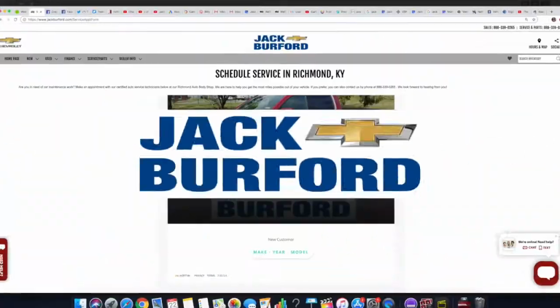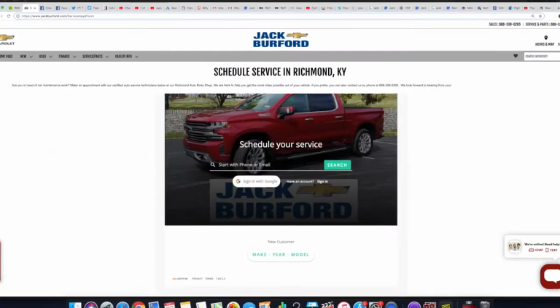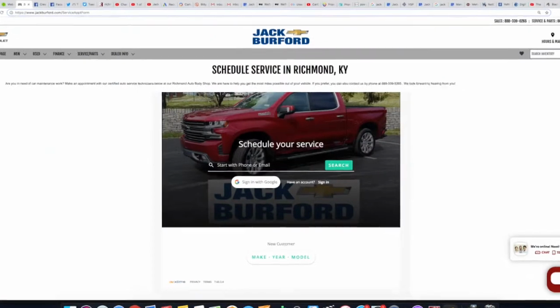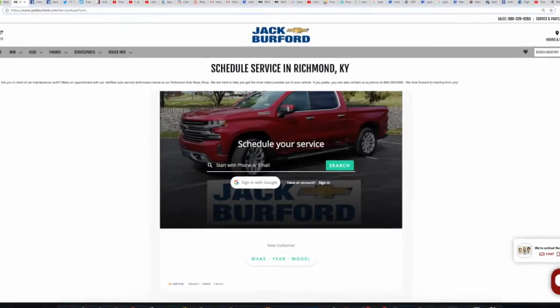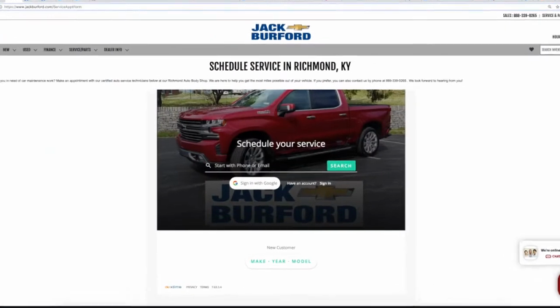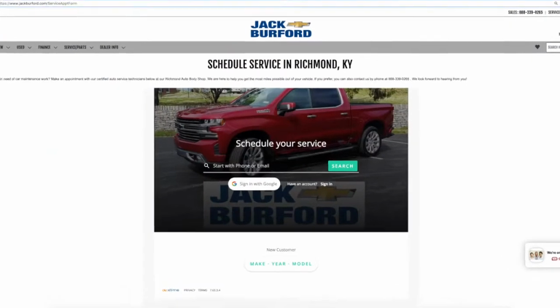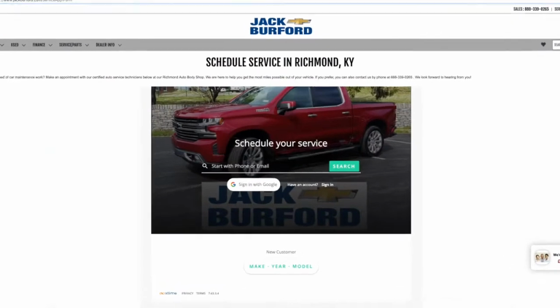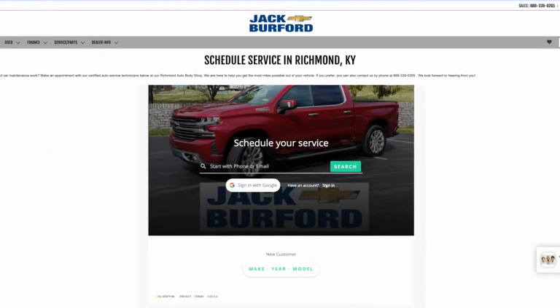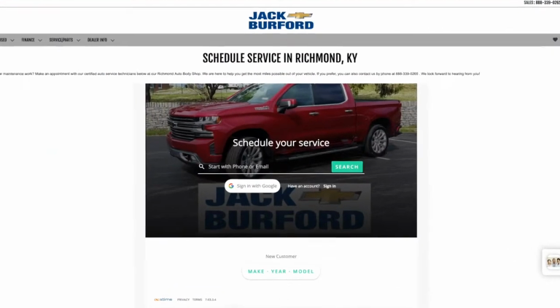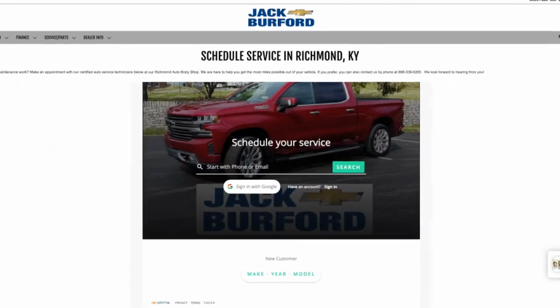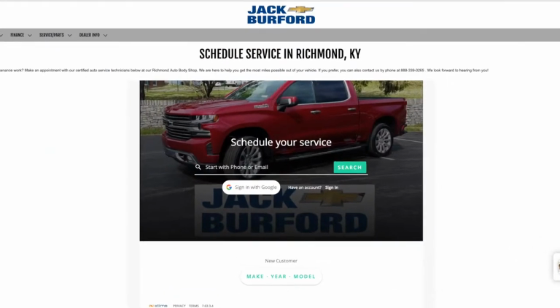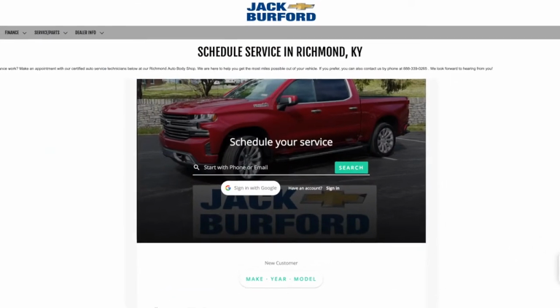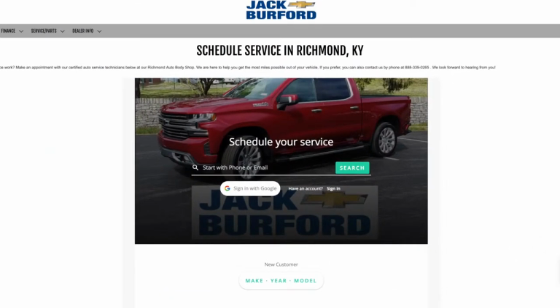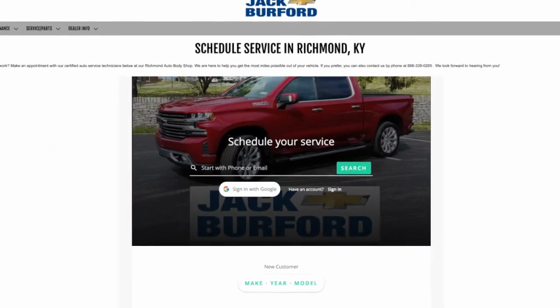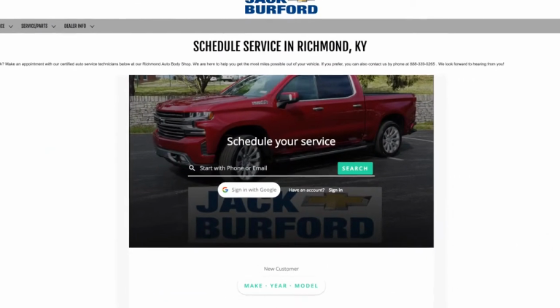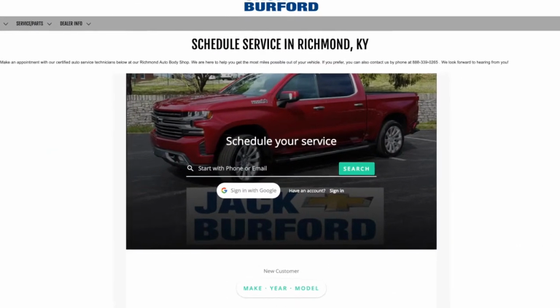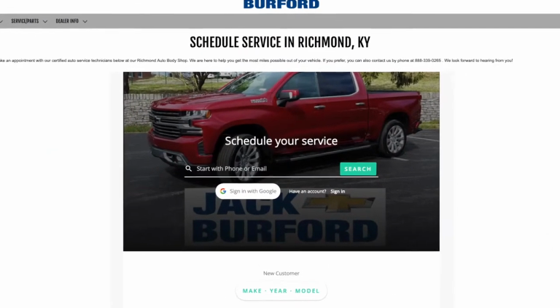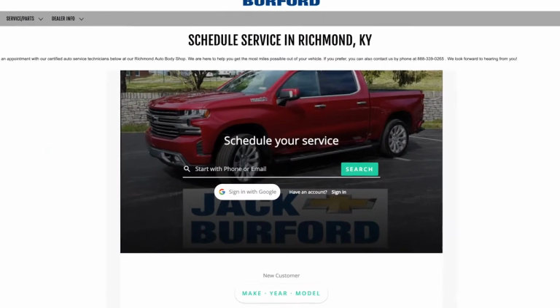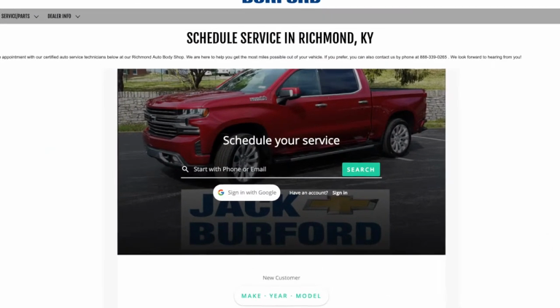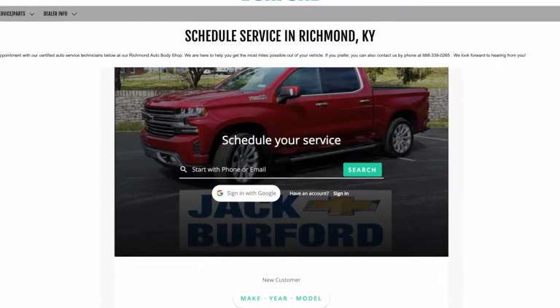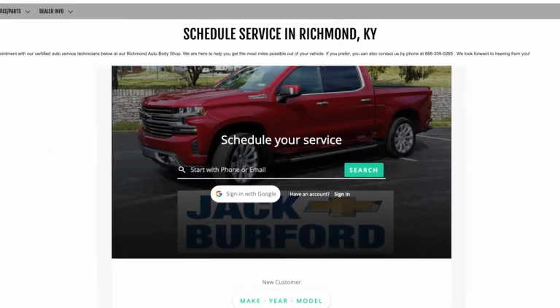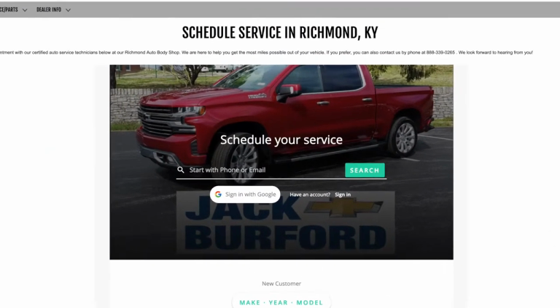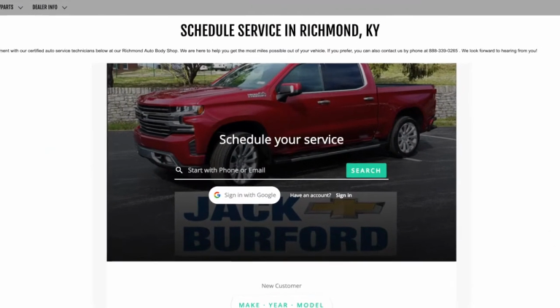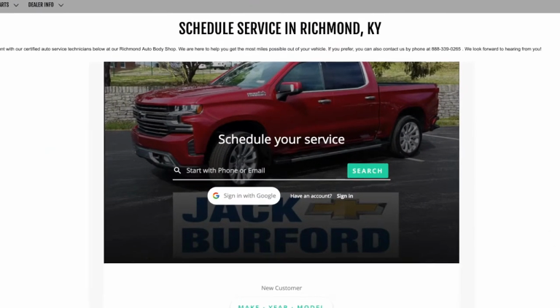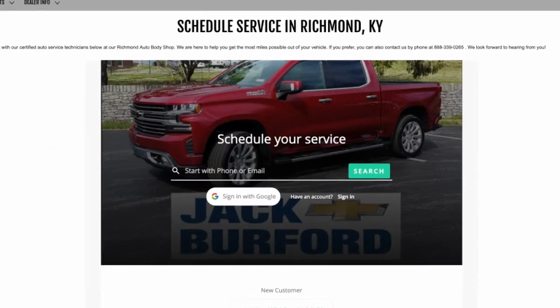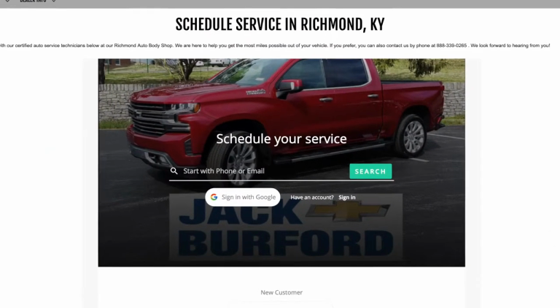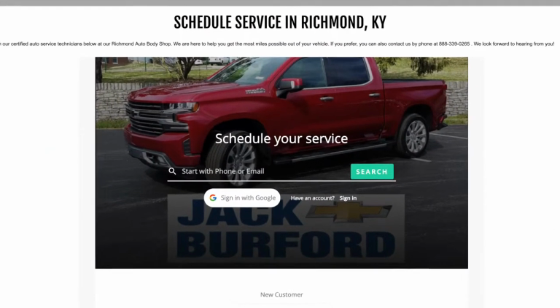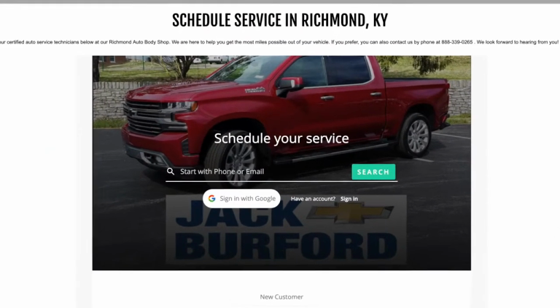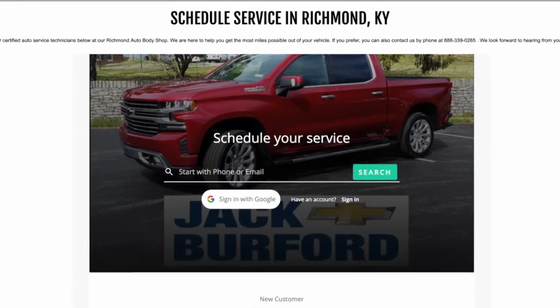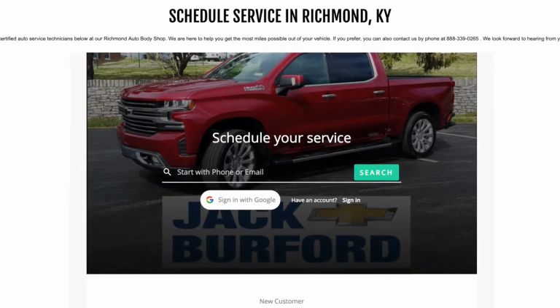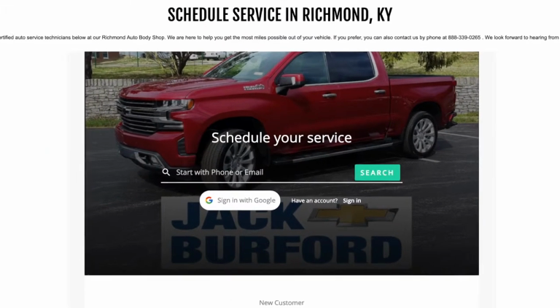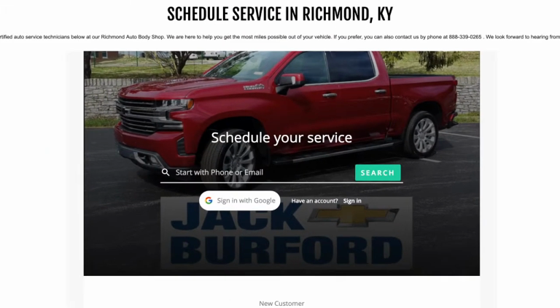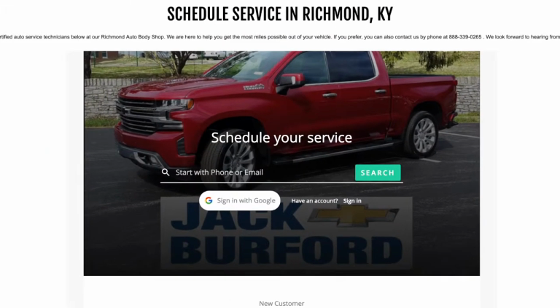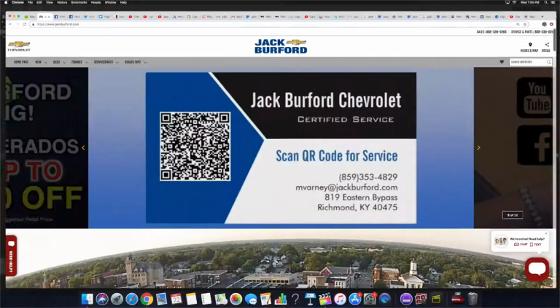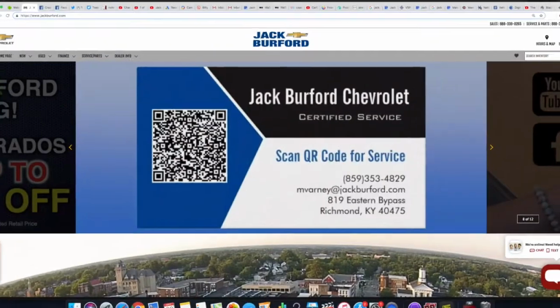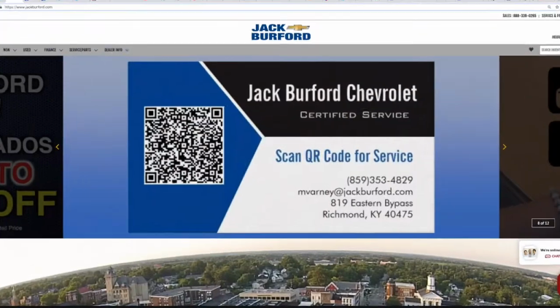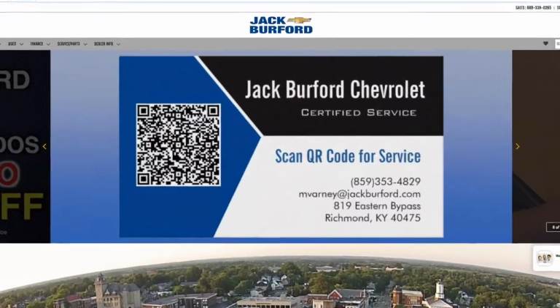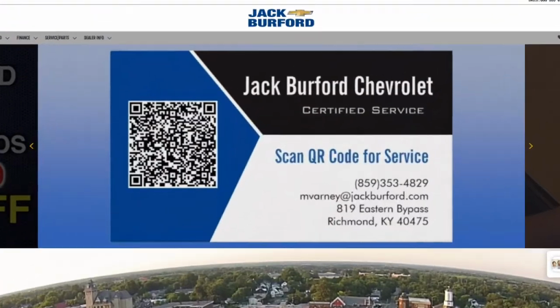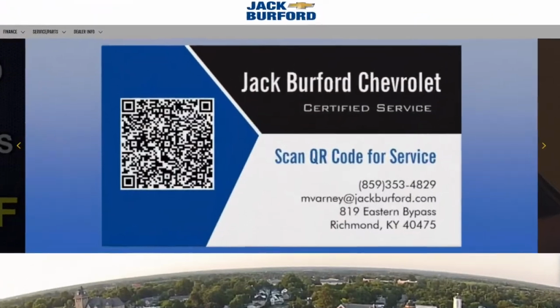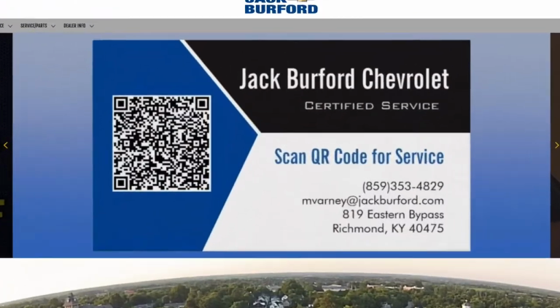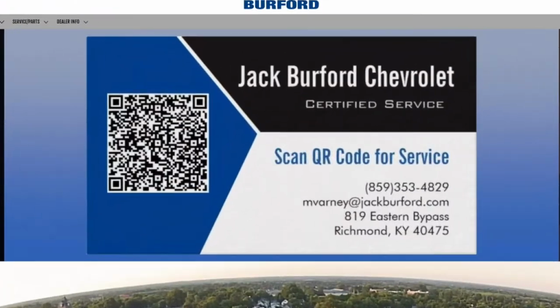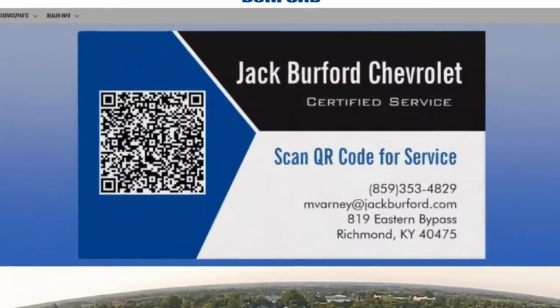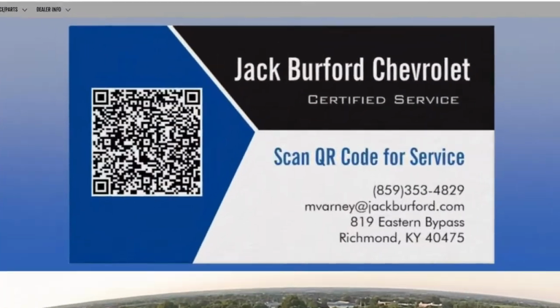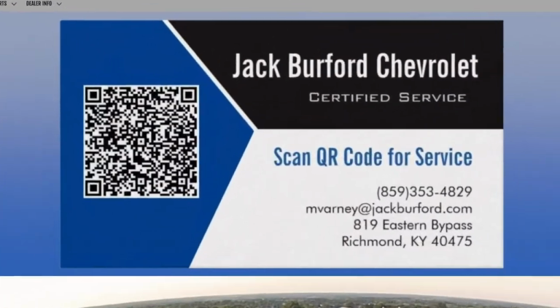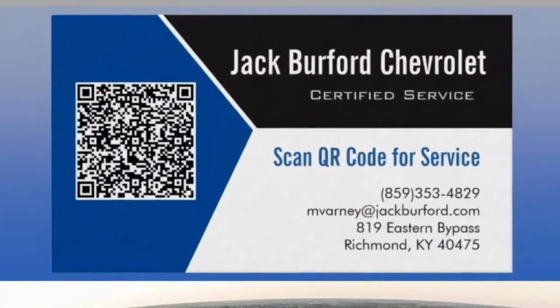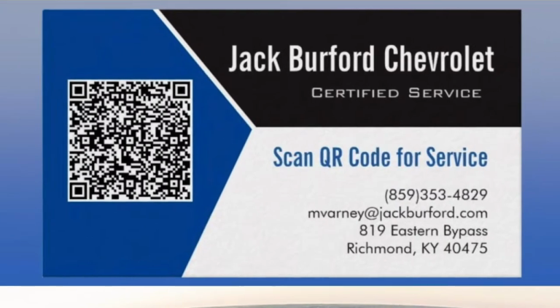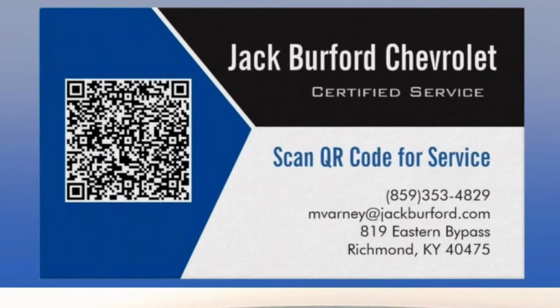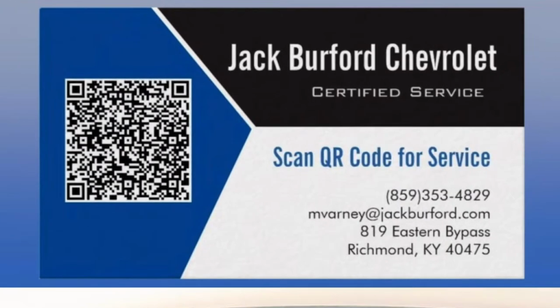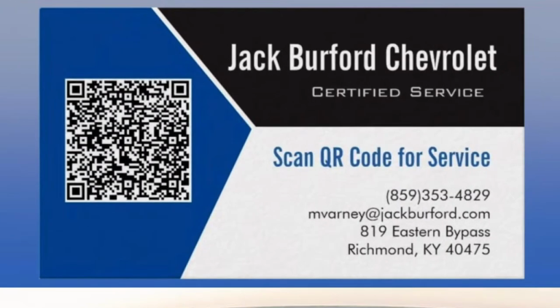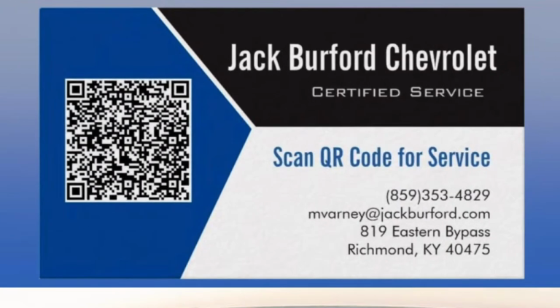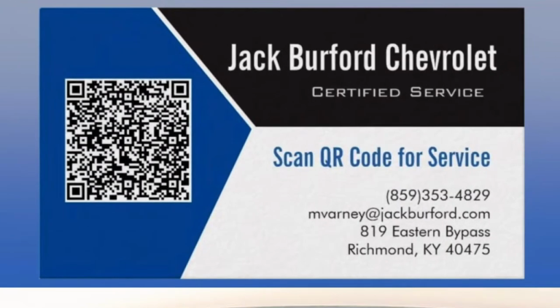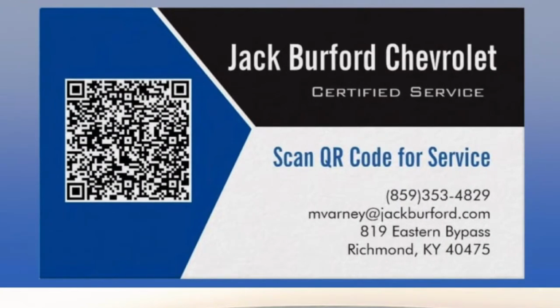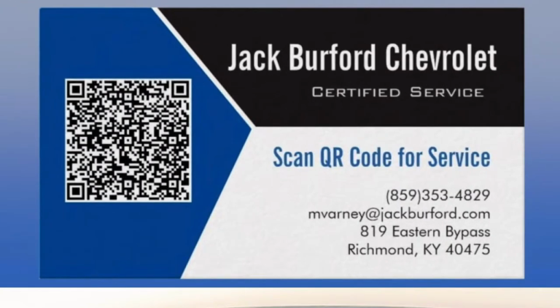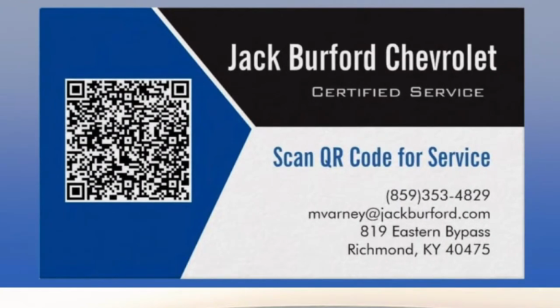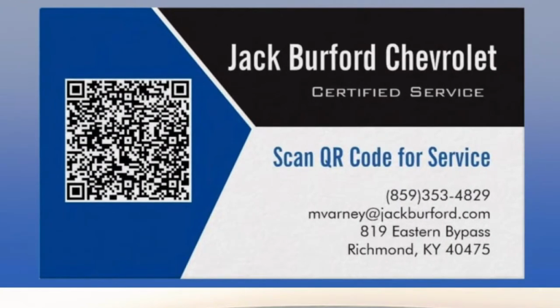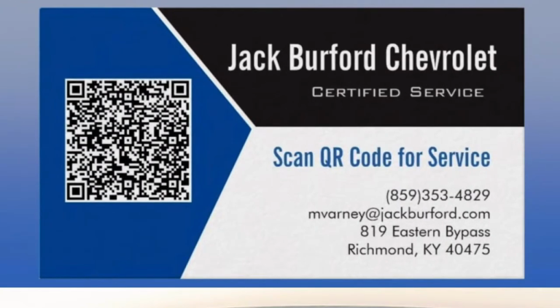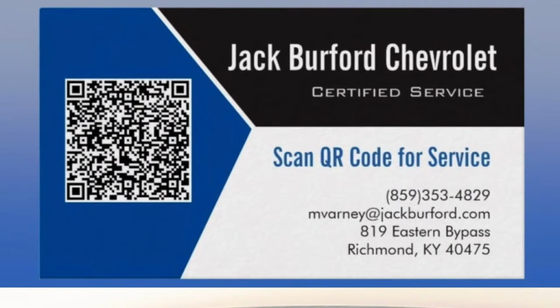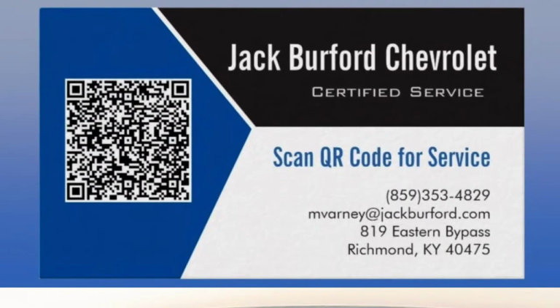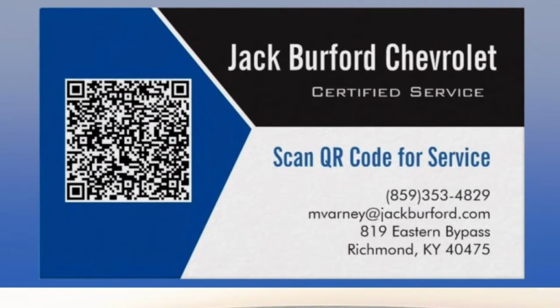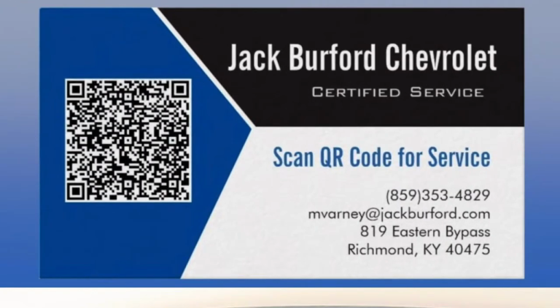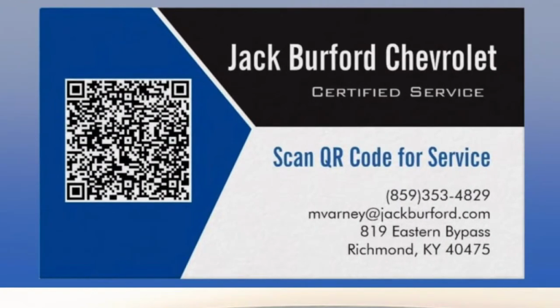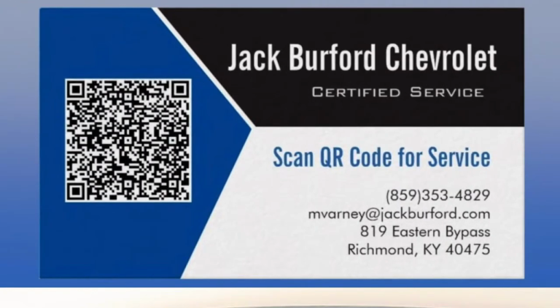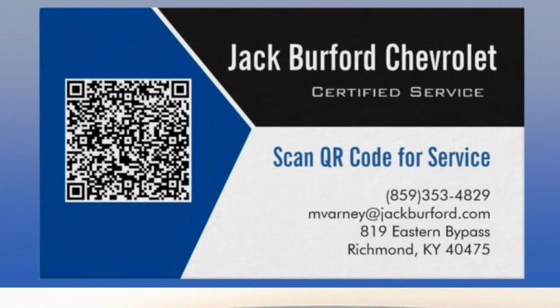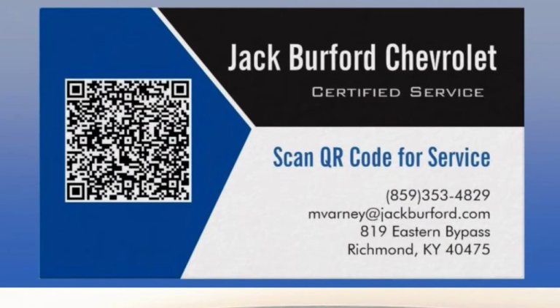Make your service appointment at jackburford.com, or just scan the QR code now.